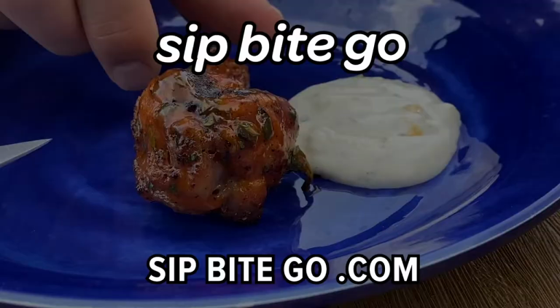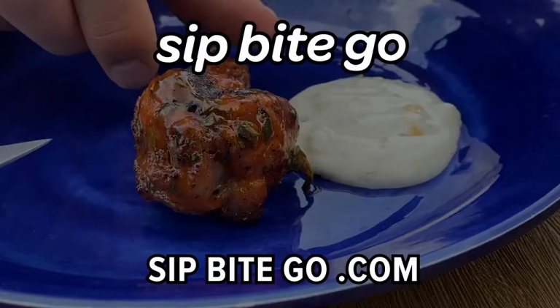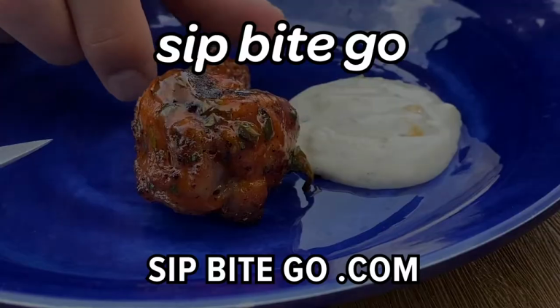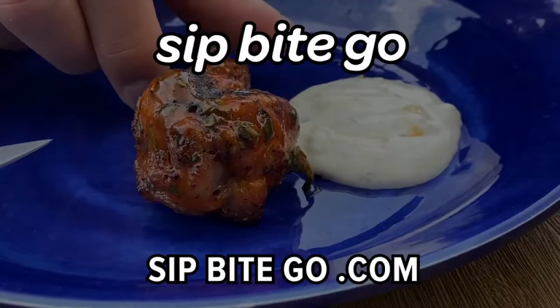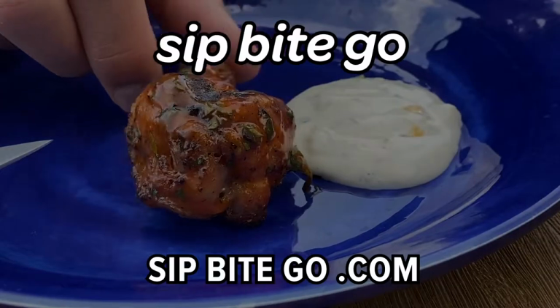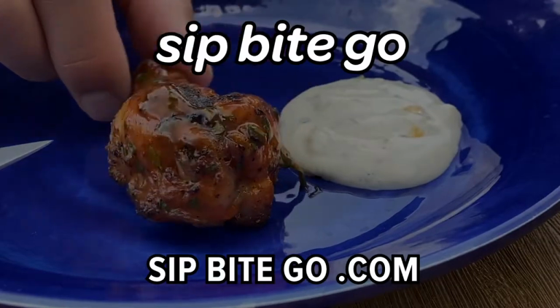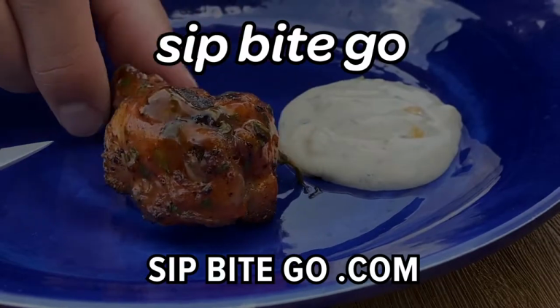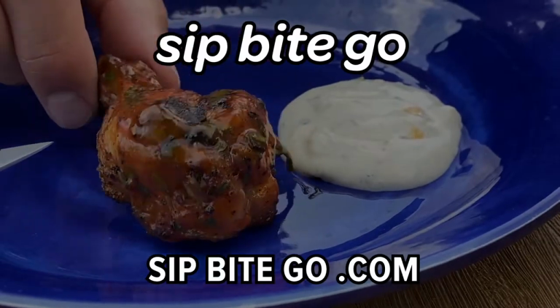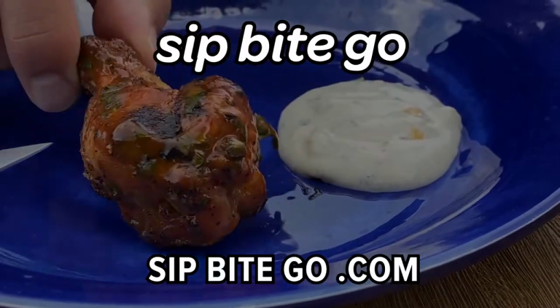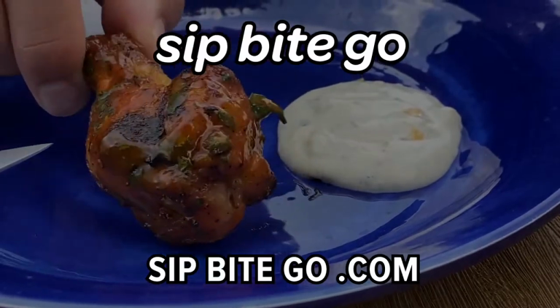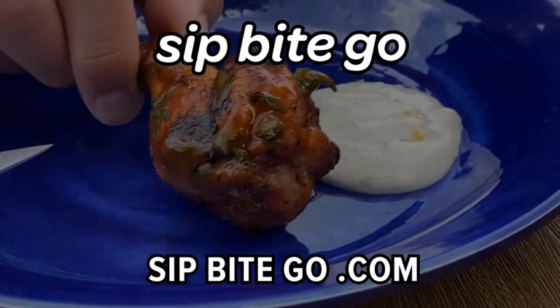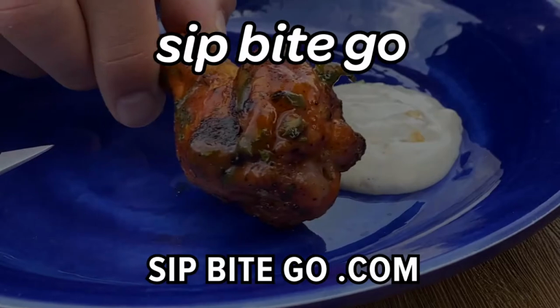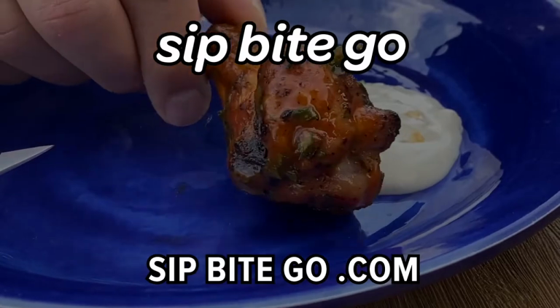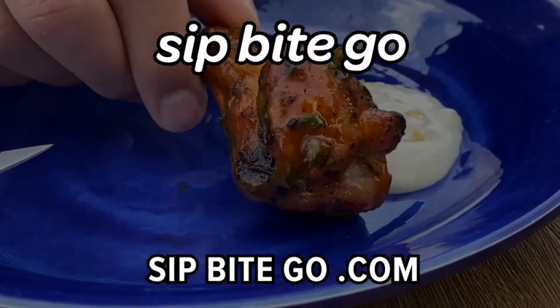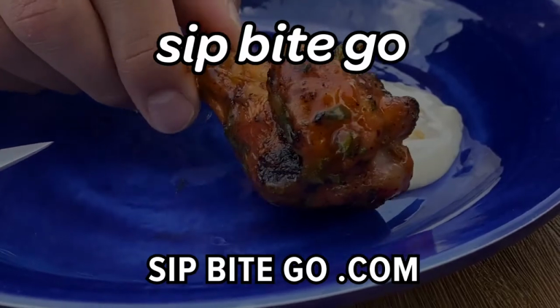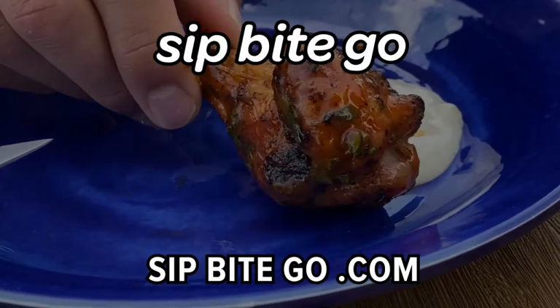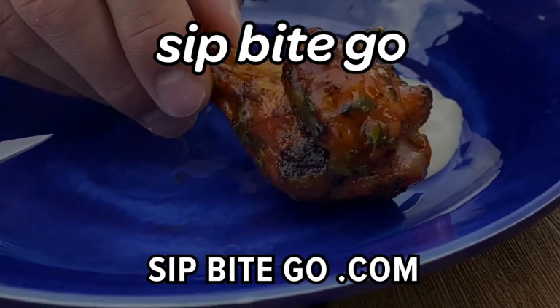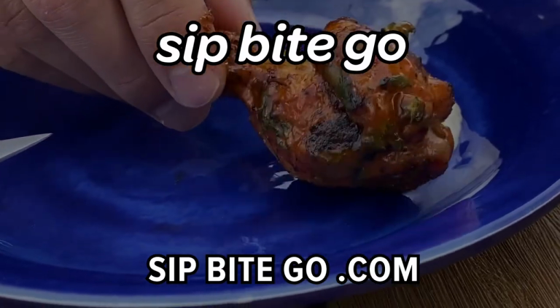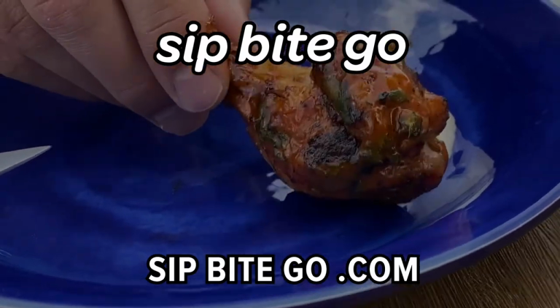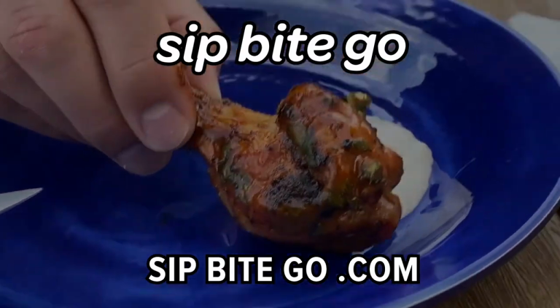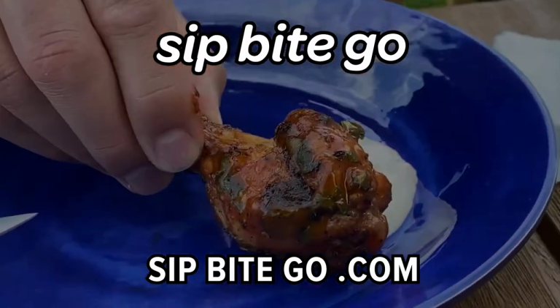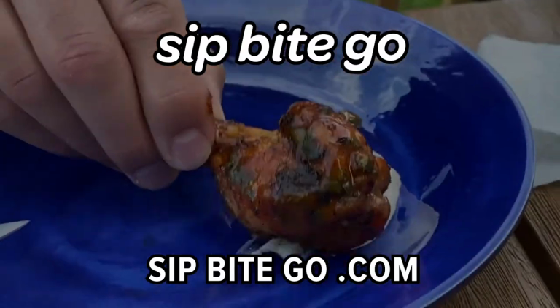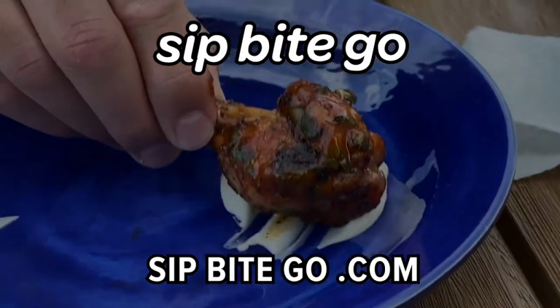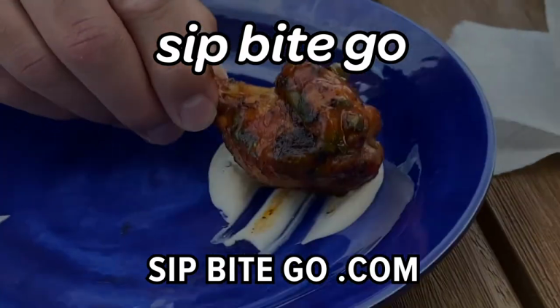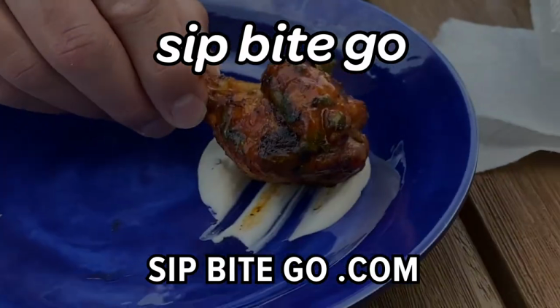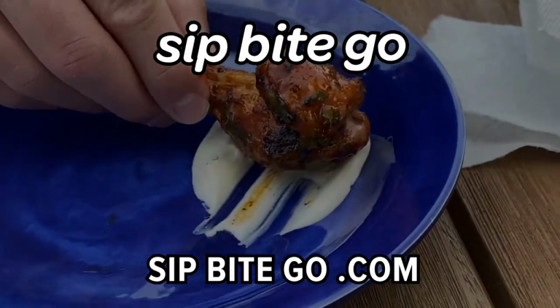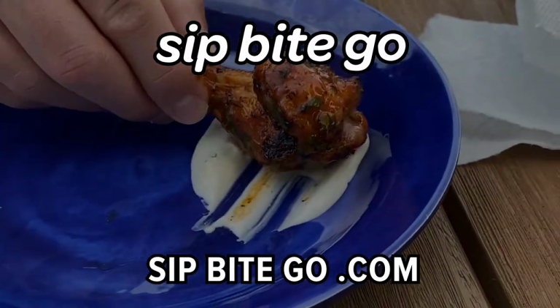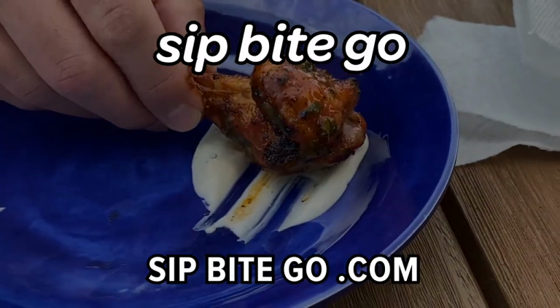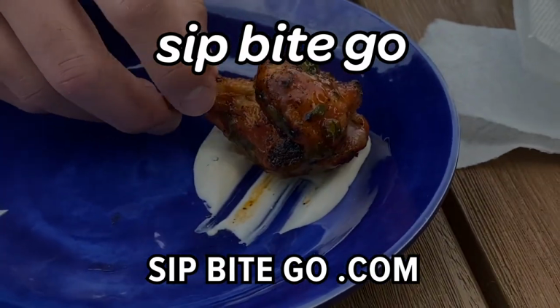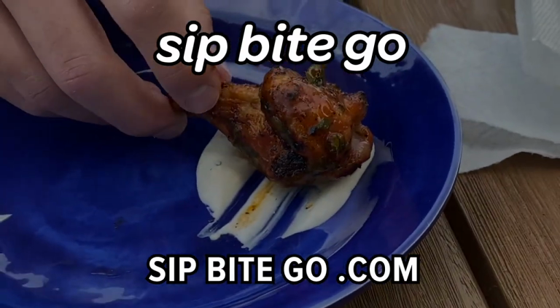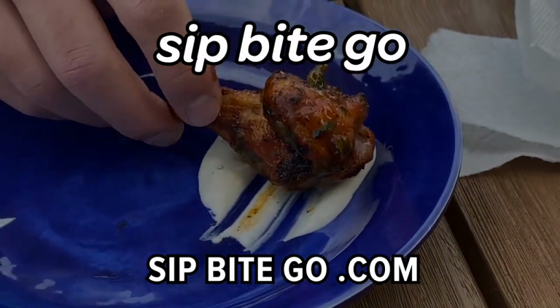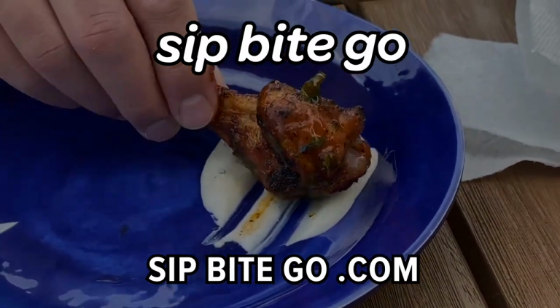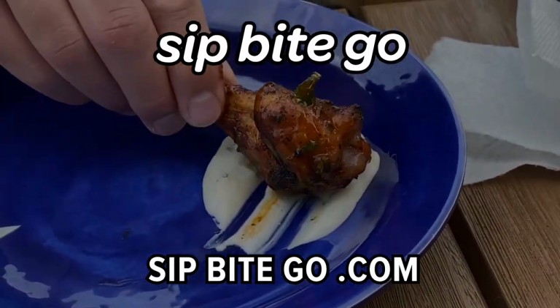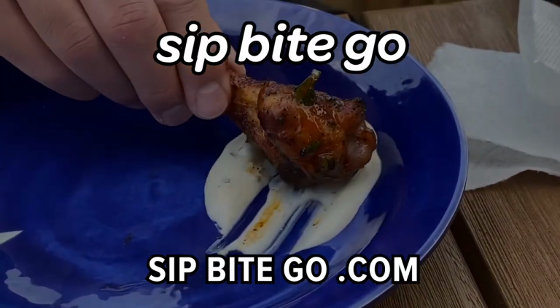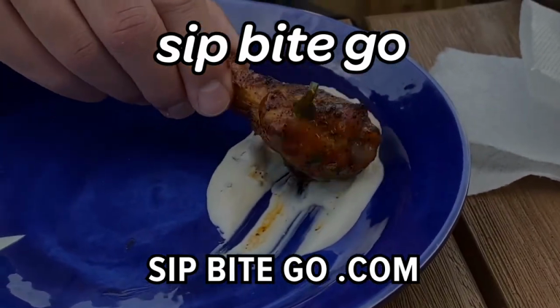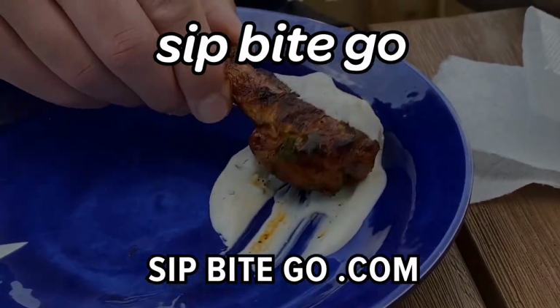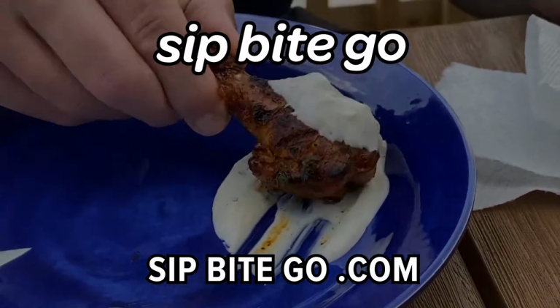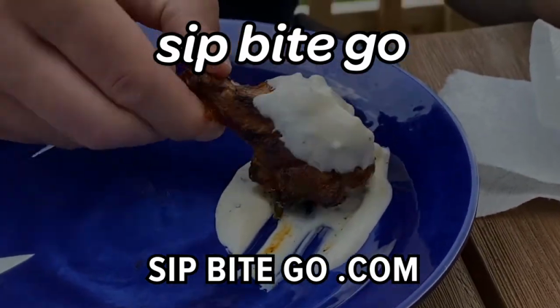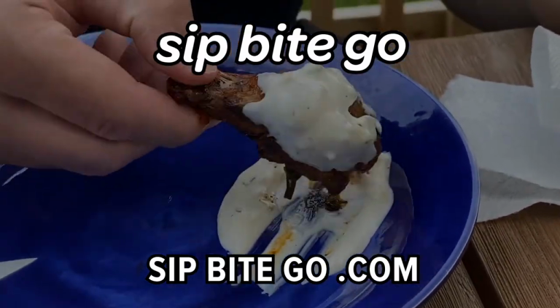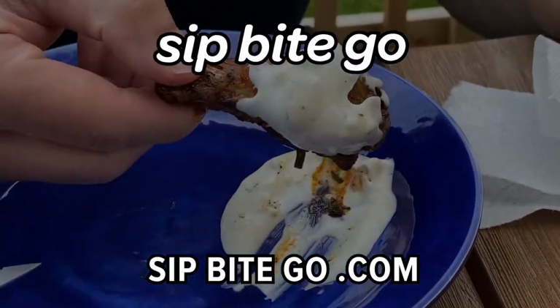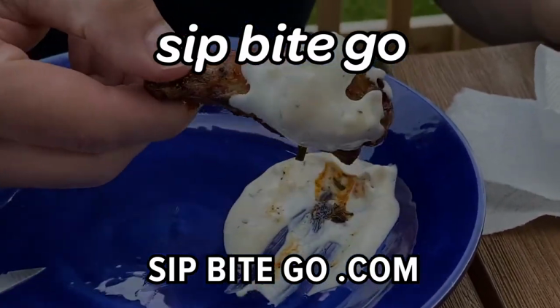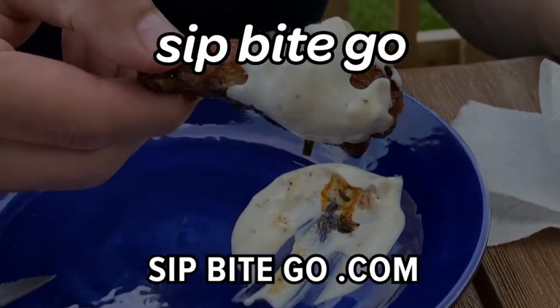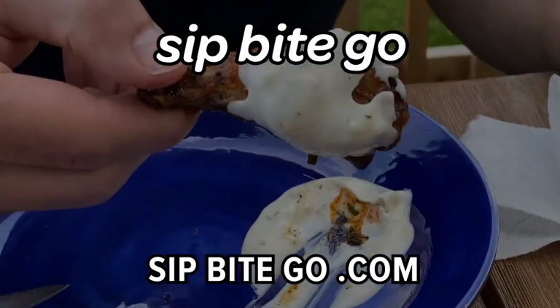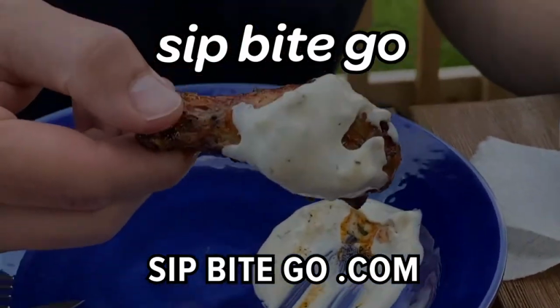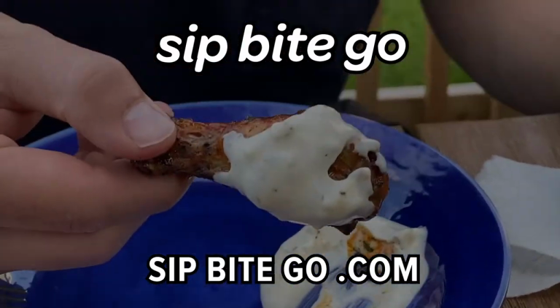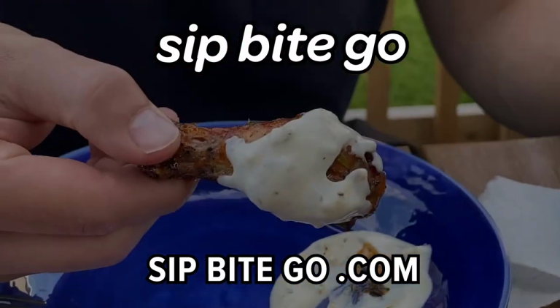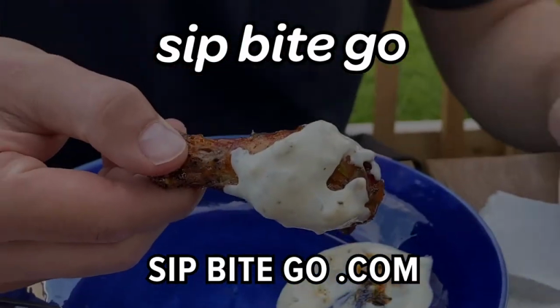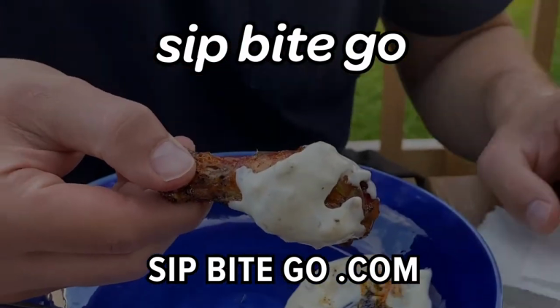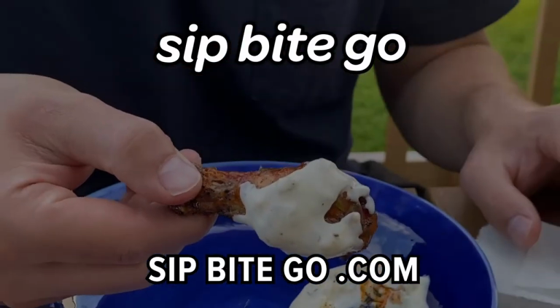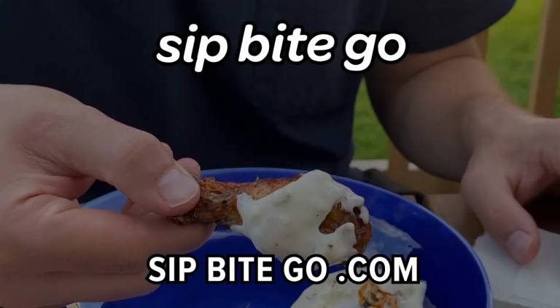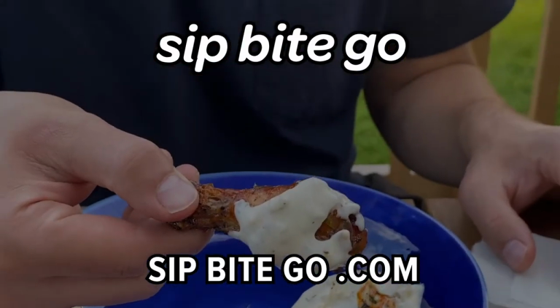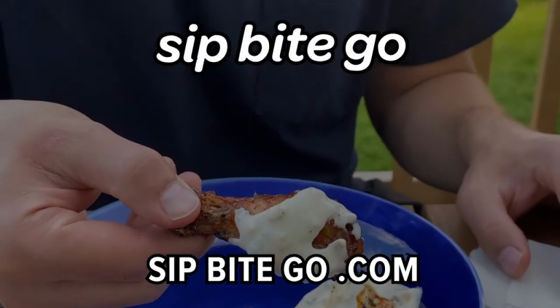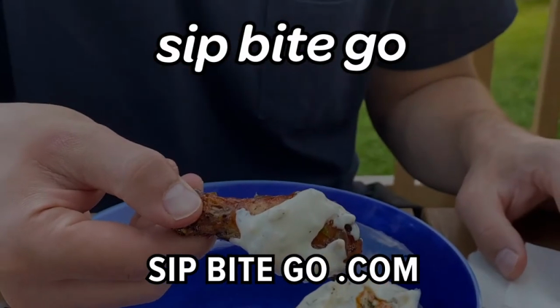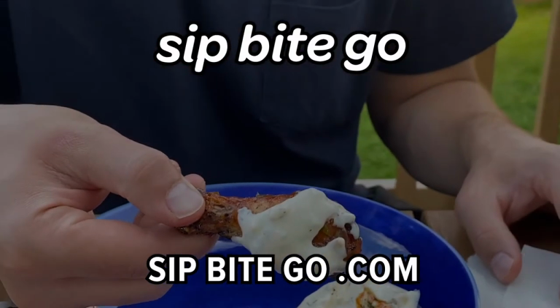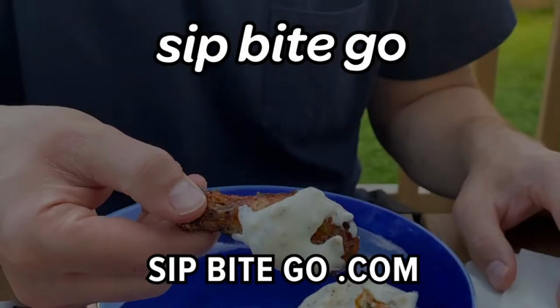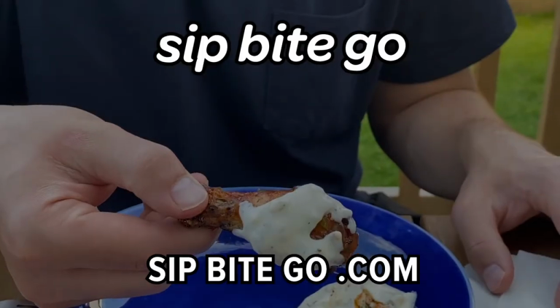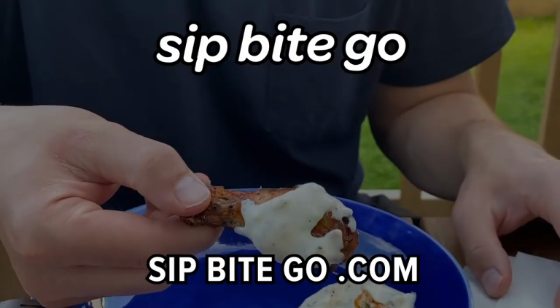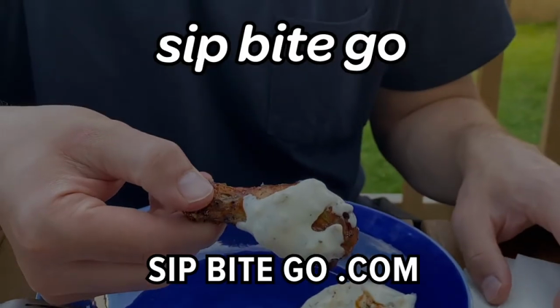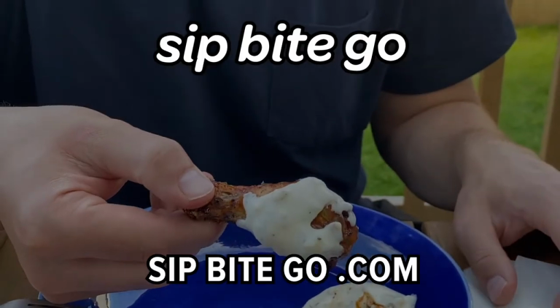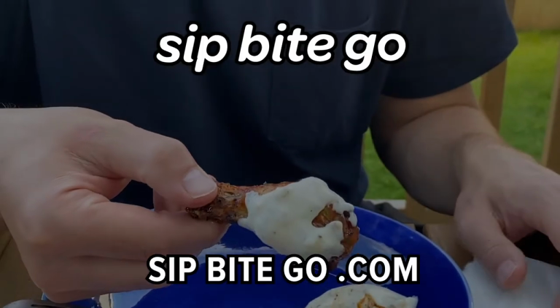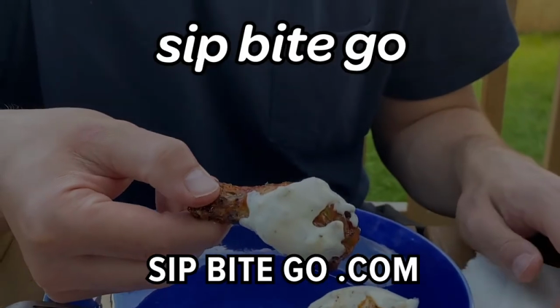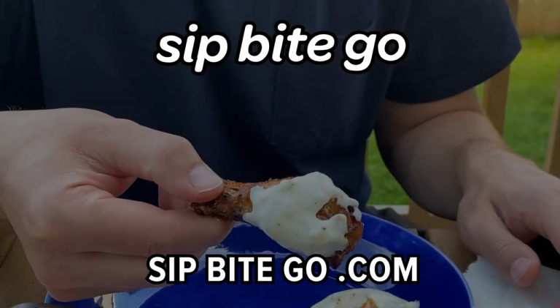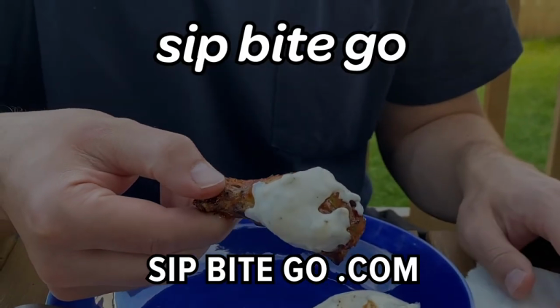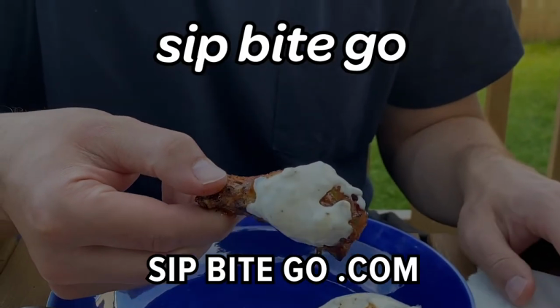You should have all the kitchen confidence you need to make these delicious grilled chicken wings. Till next time, have a wonderful and delicious day. Cheers!